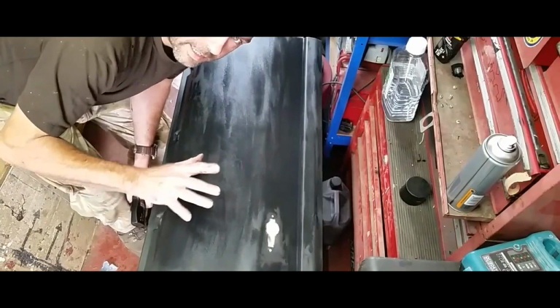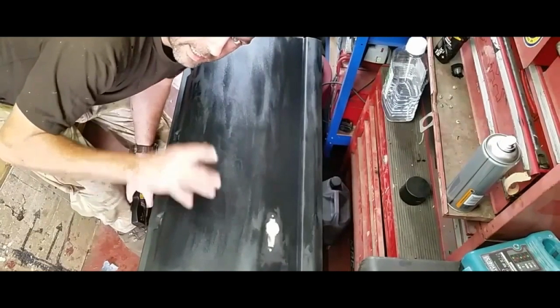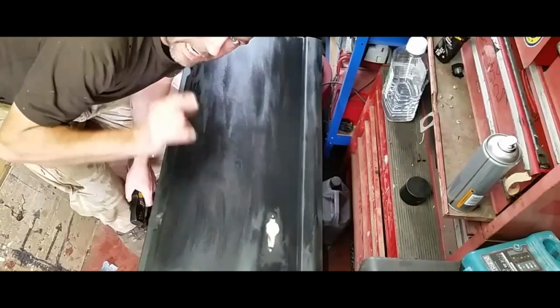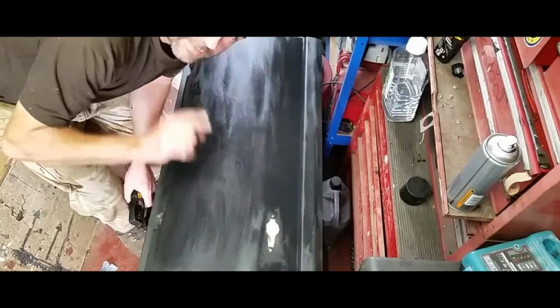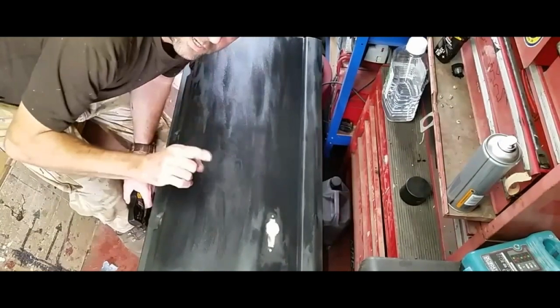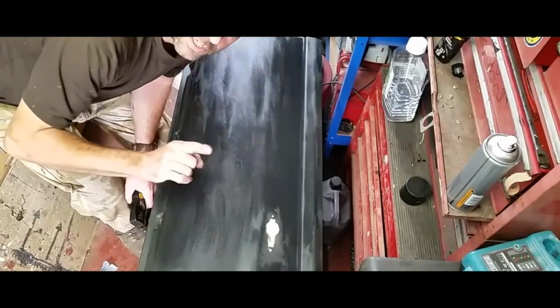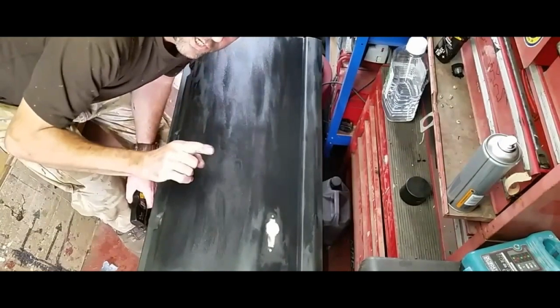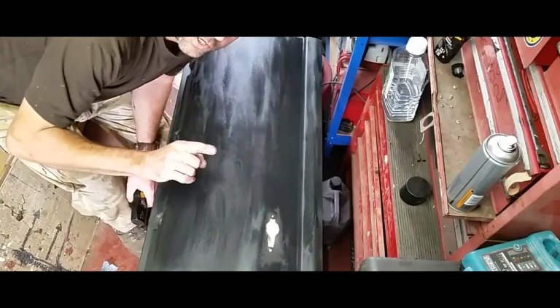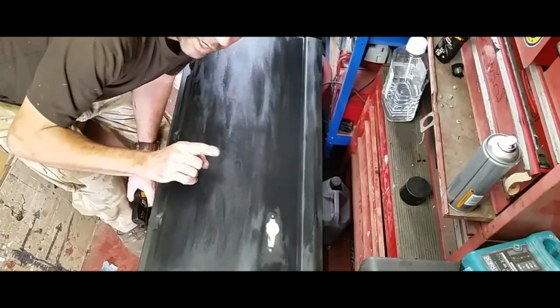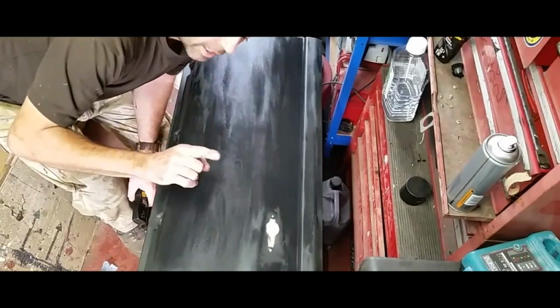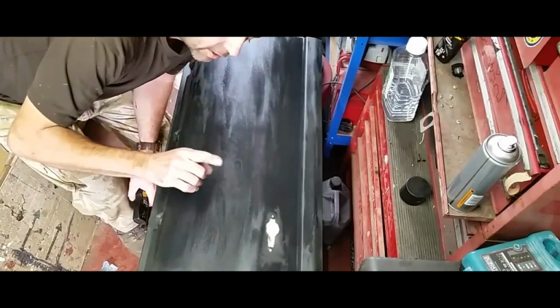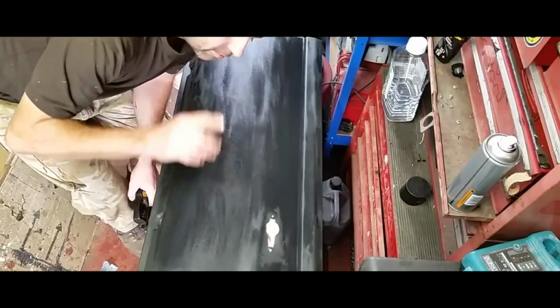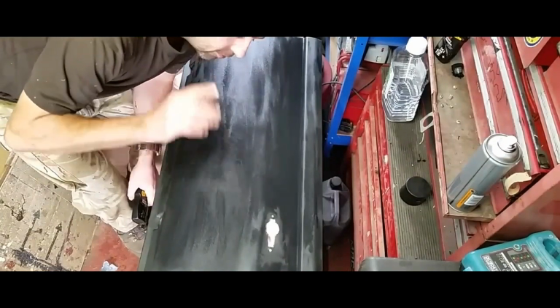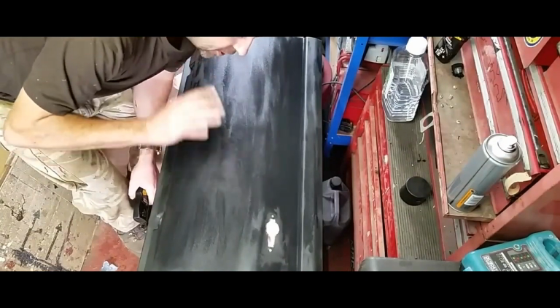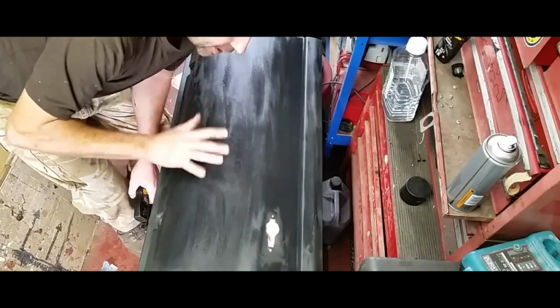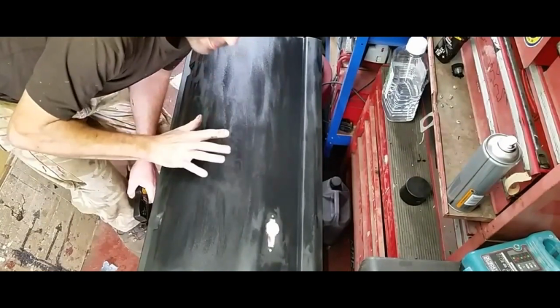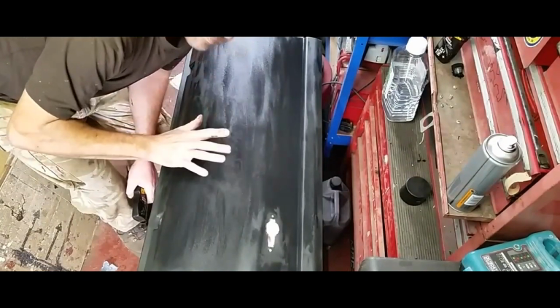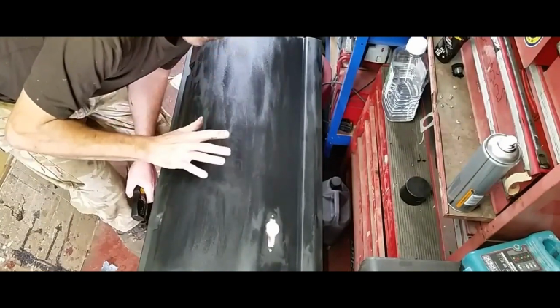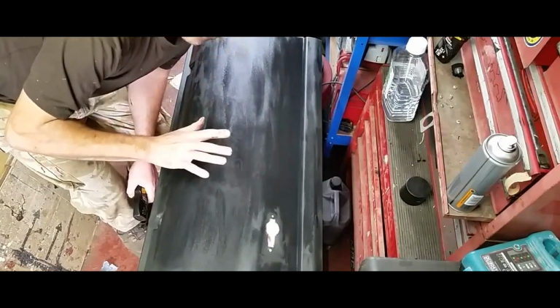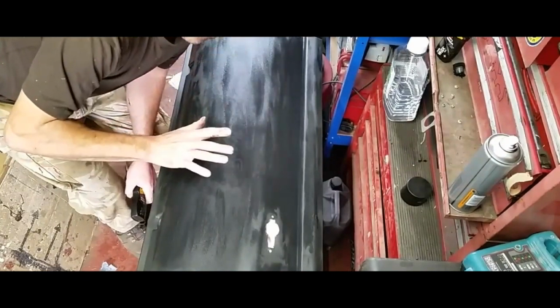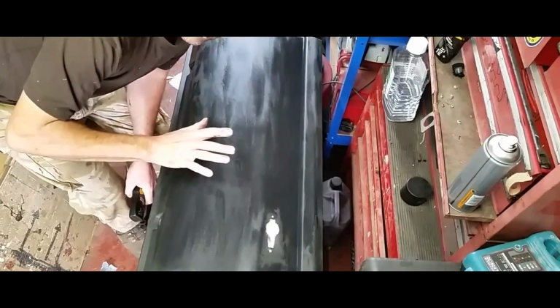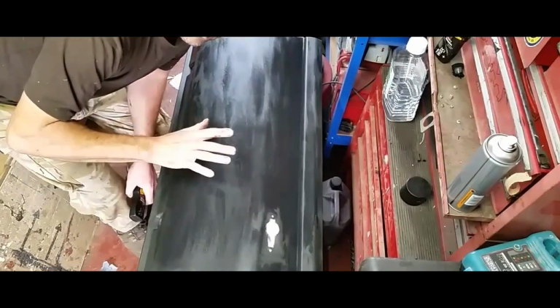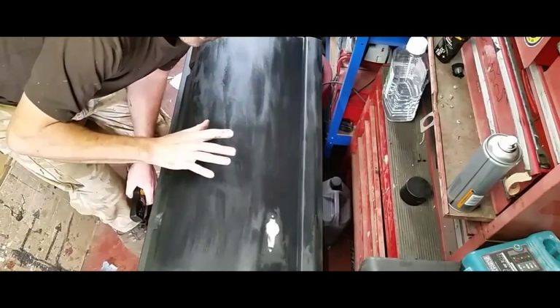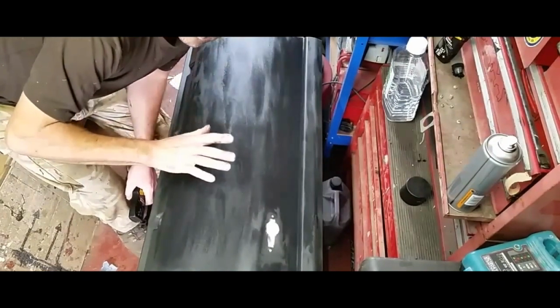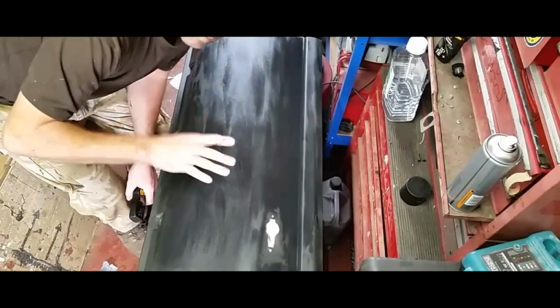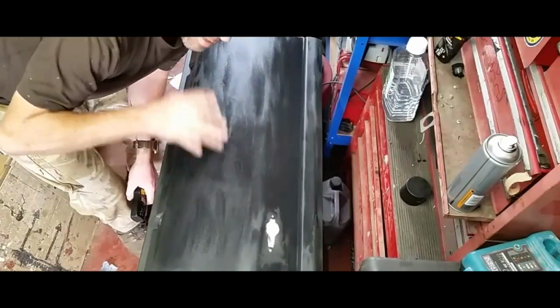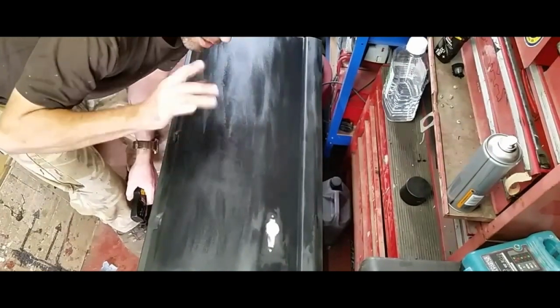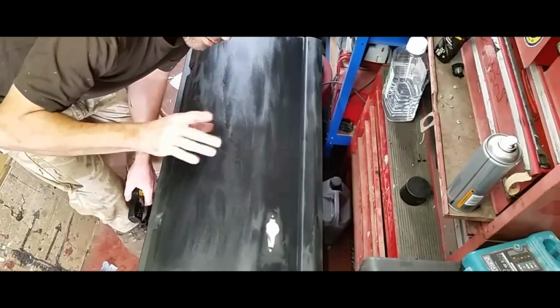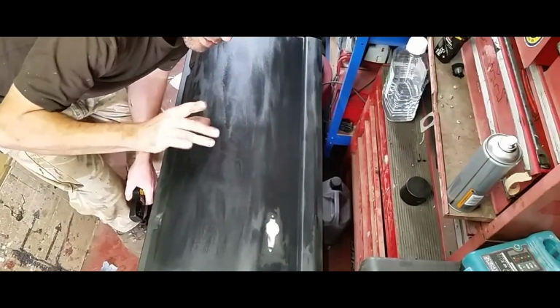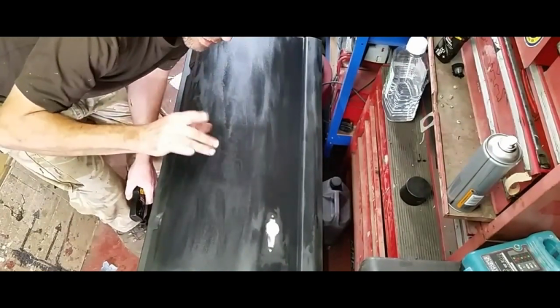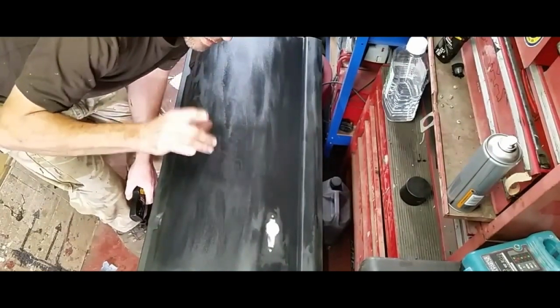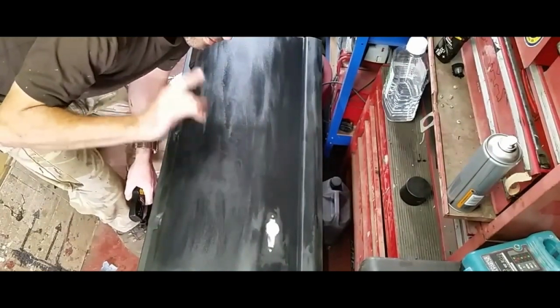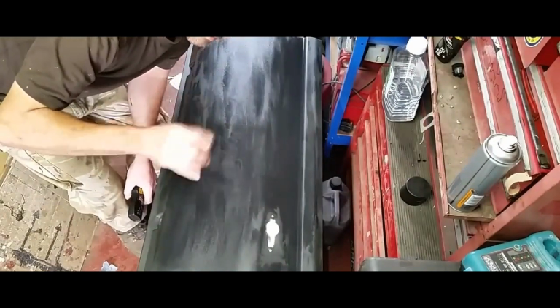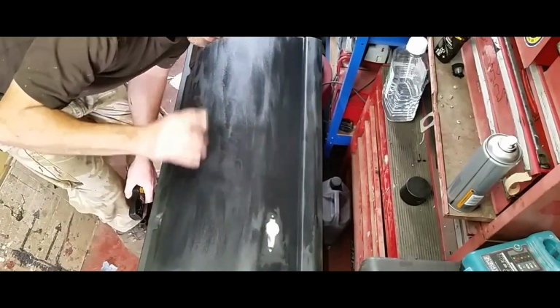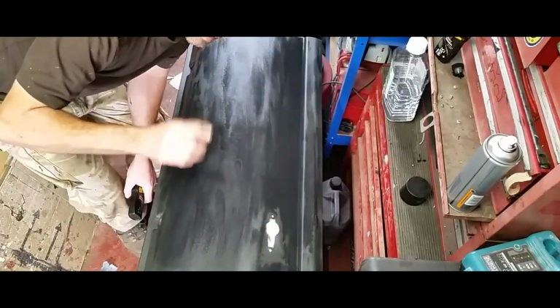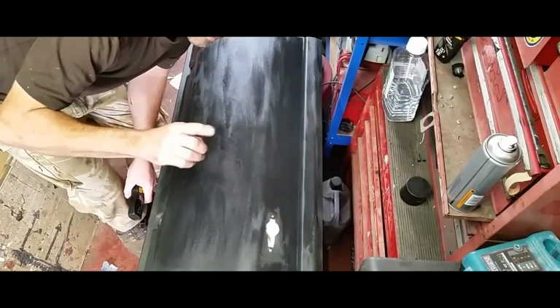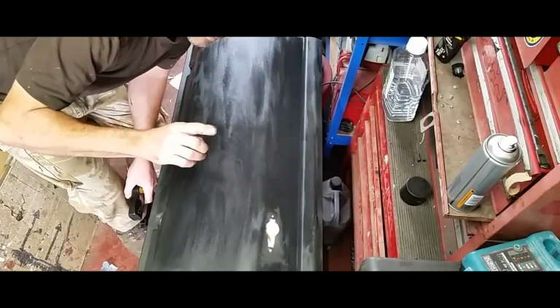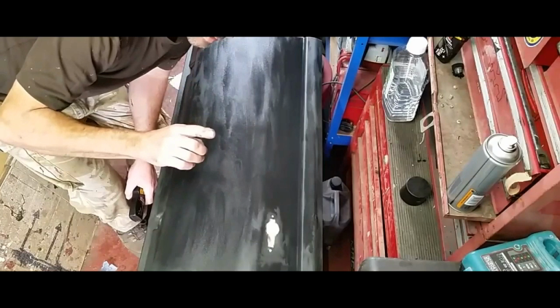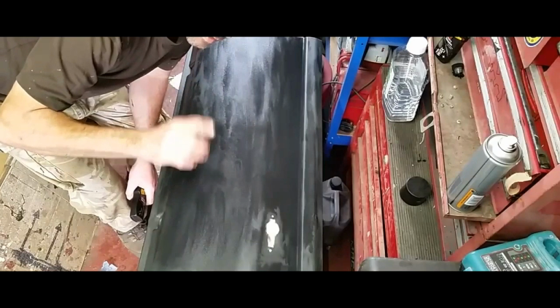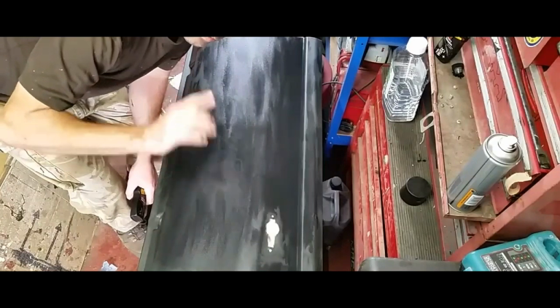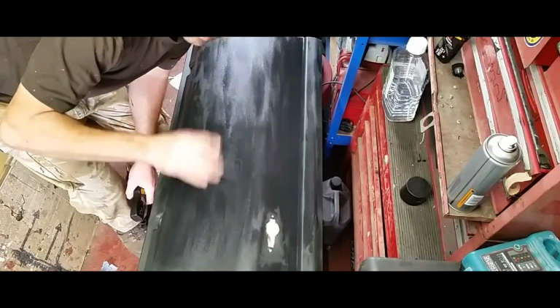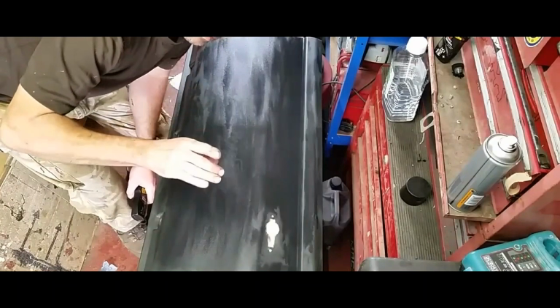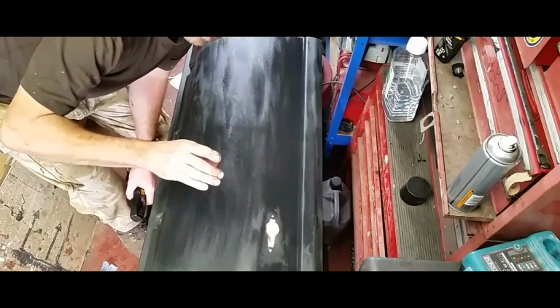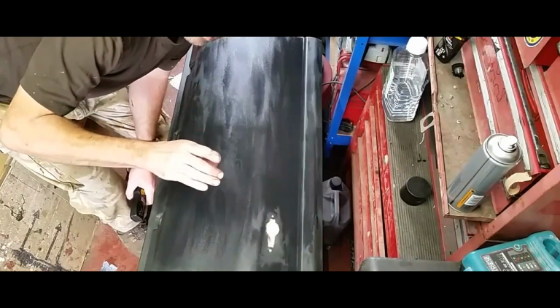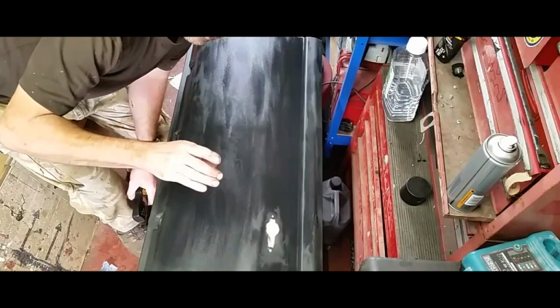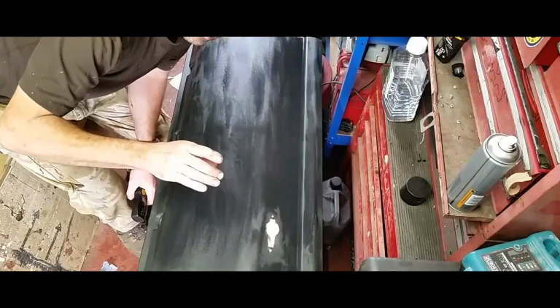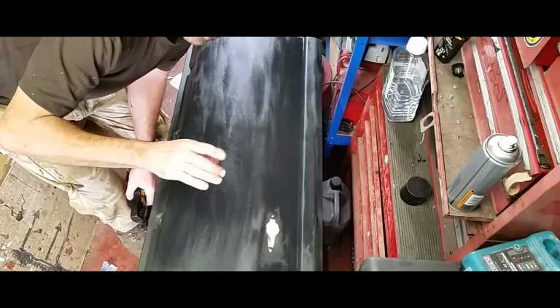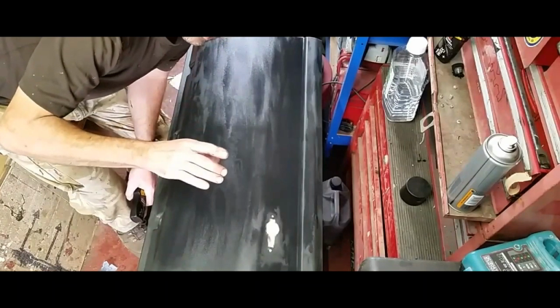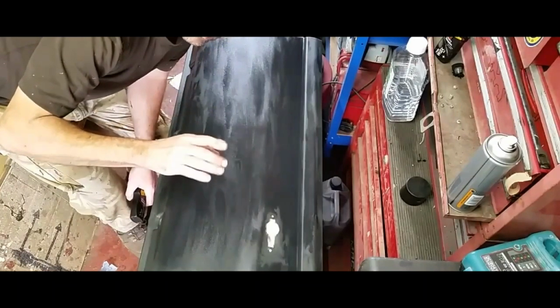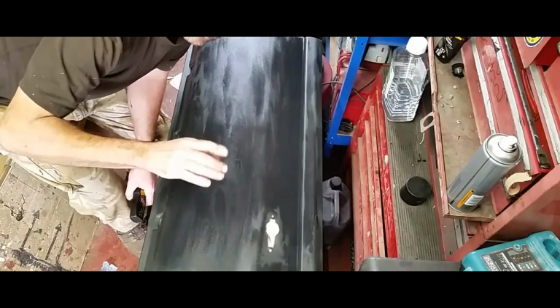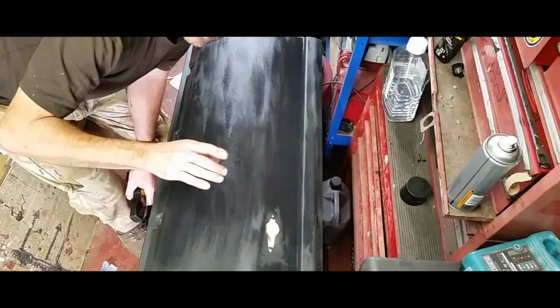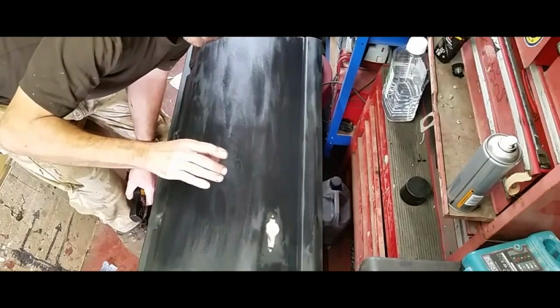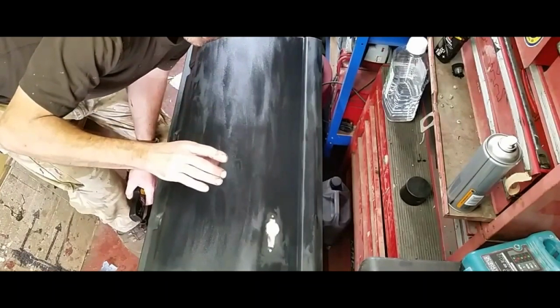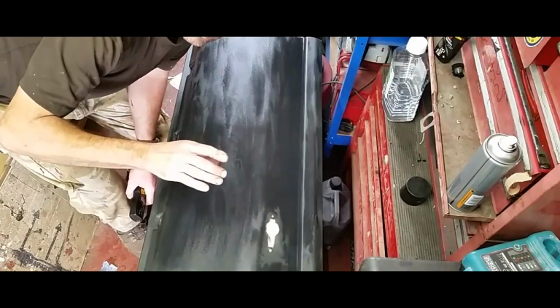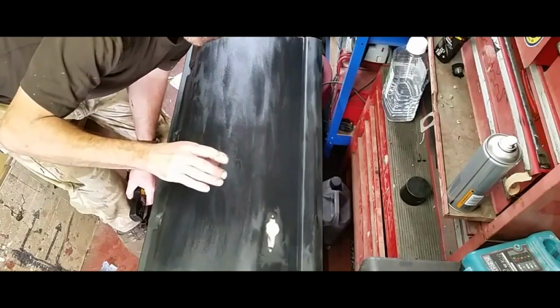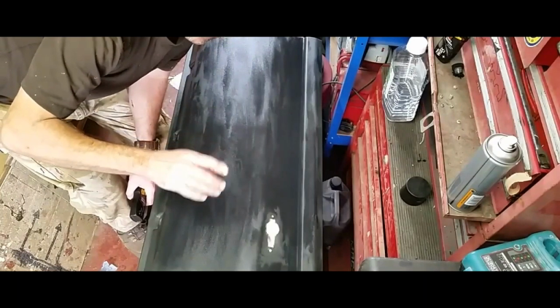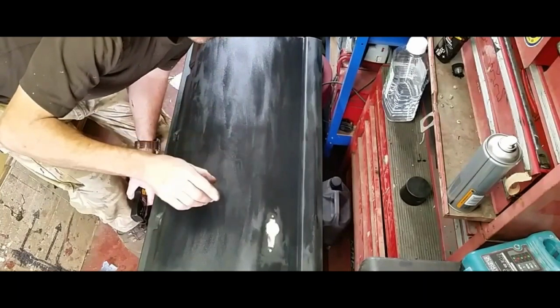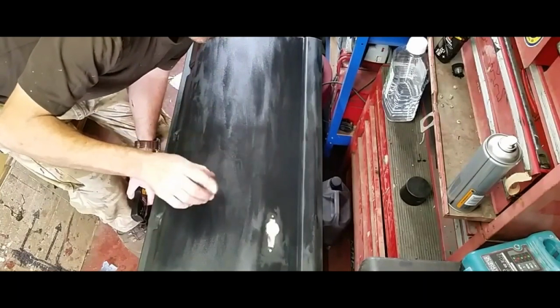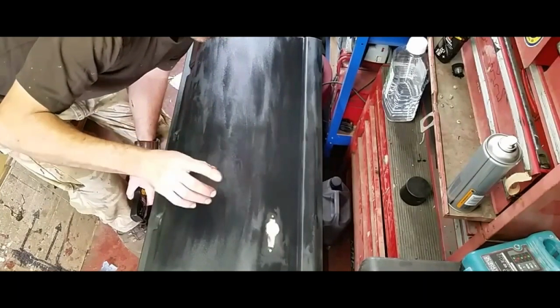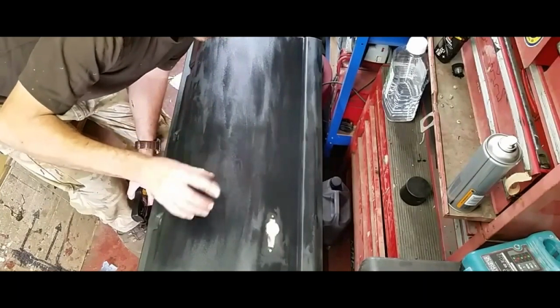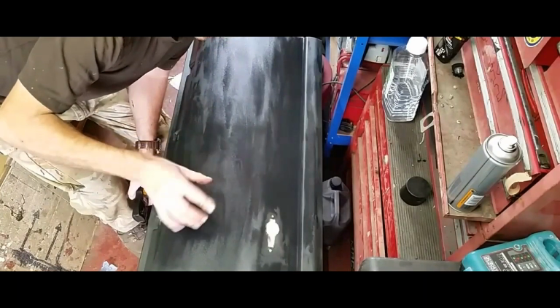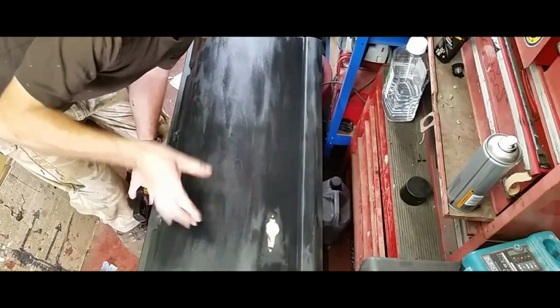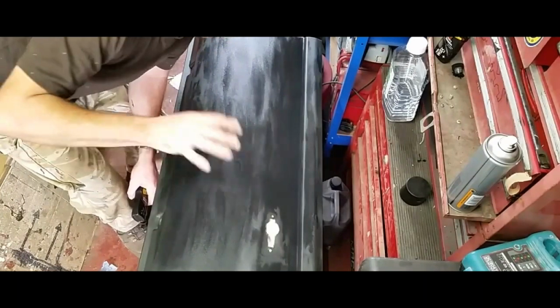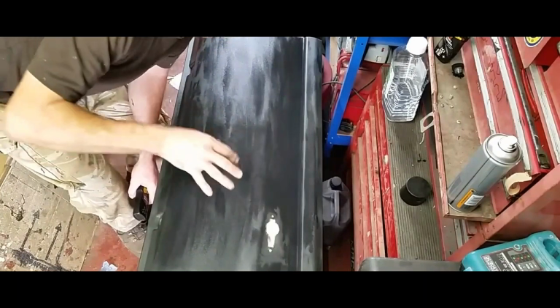That's the first coat — I know it looks rough. It's a bit cold today so I'm going to have to leave it to dry out for a couple of hours and then I'll apply the second coat.